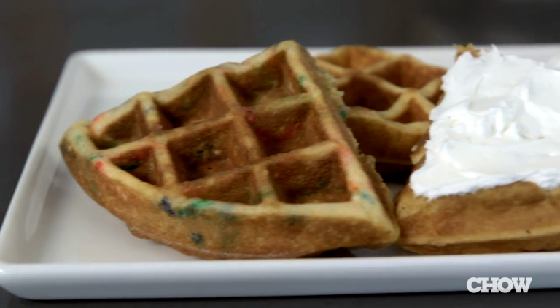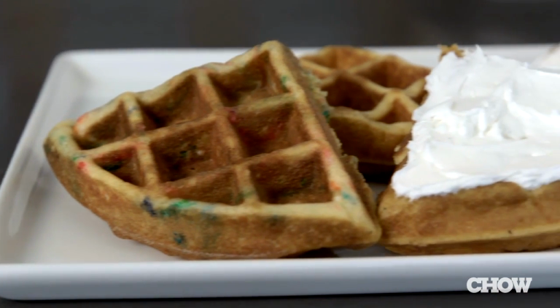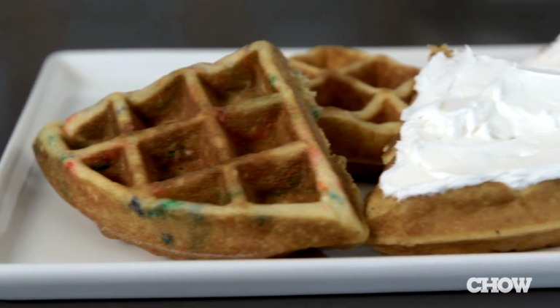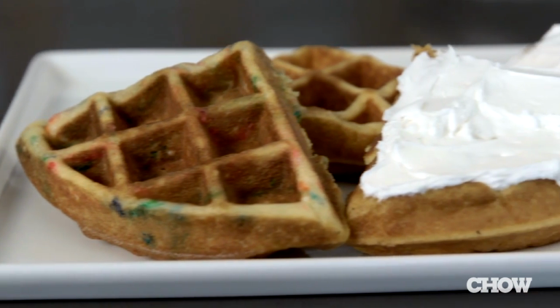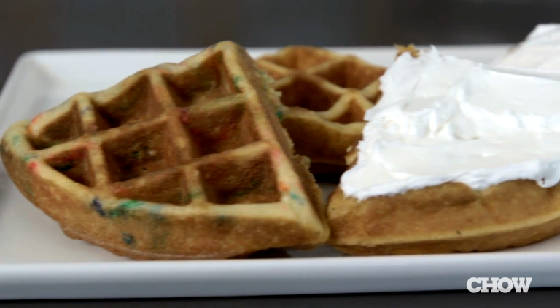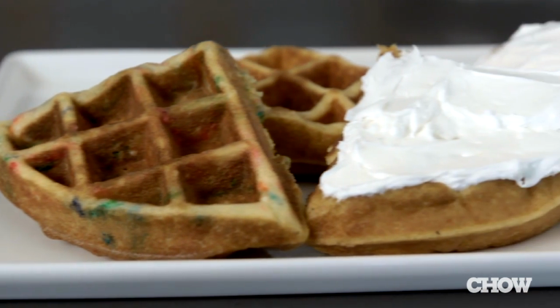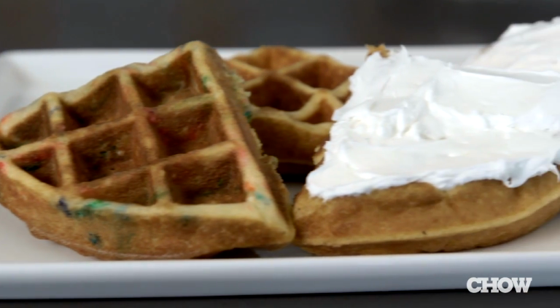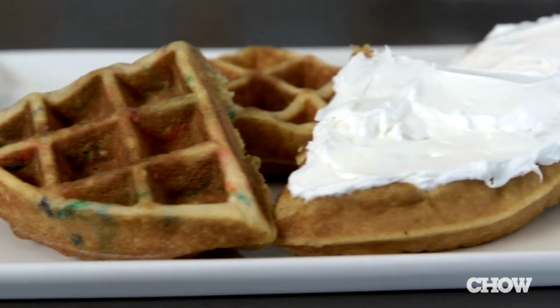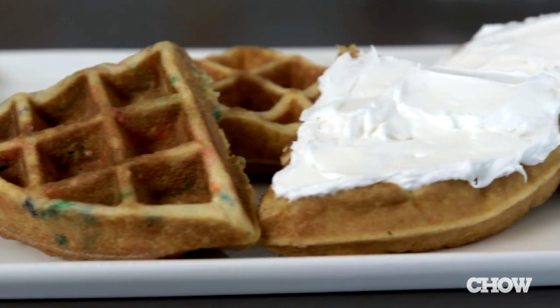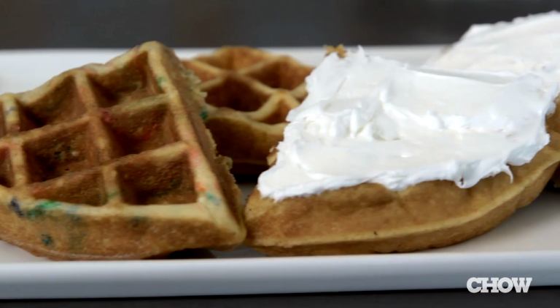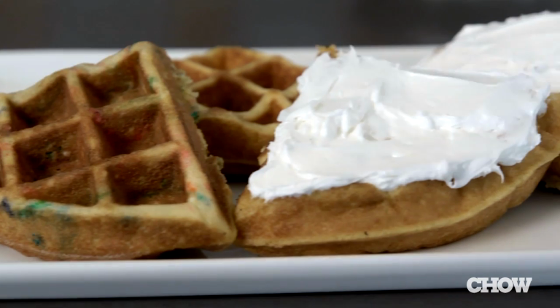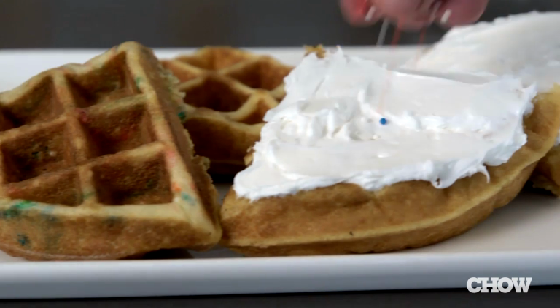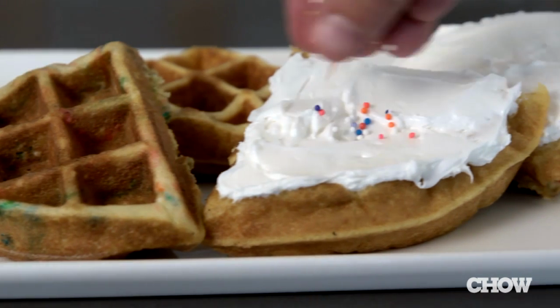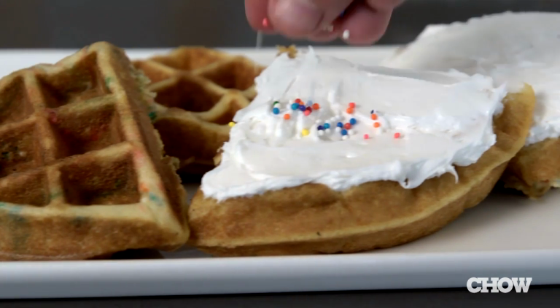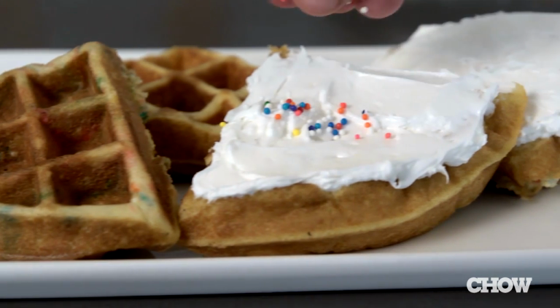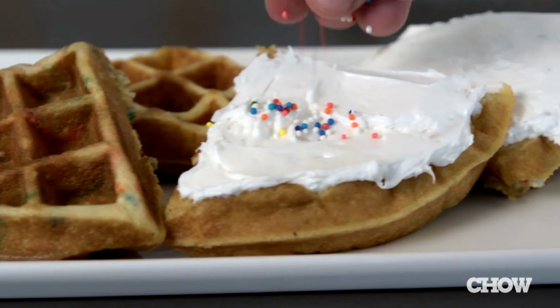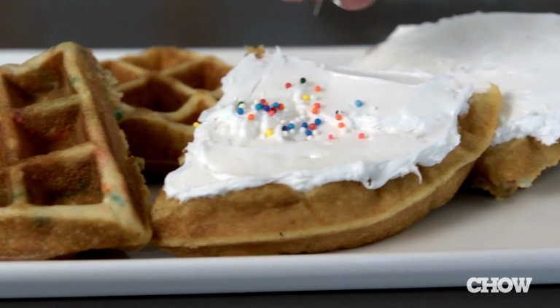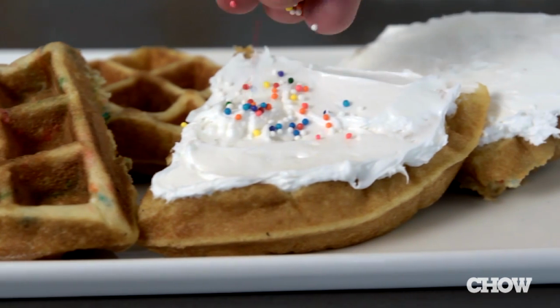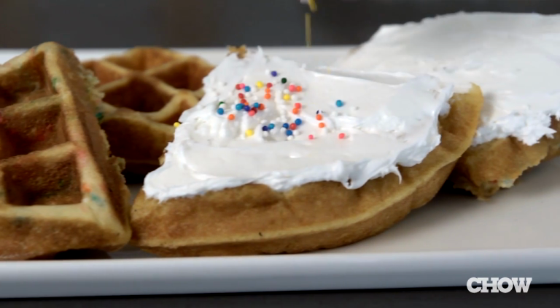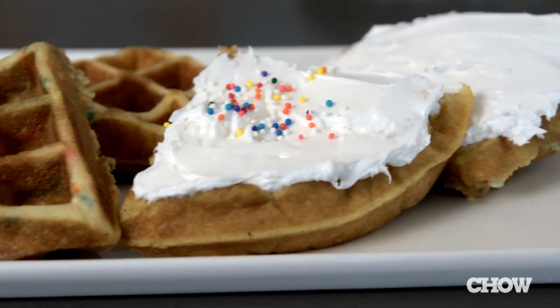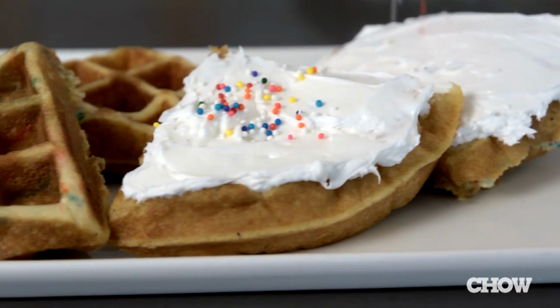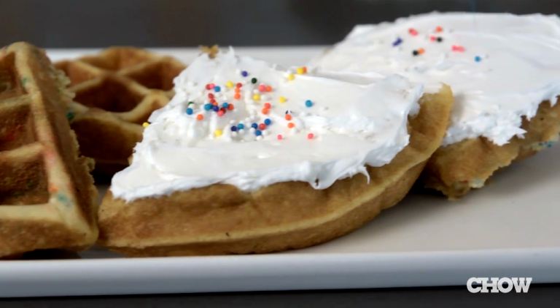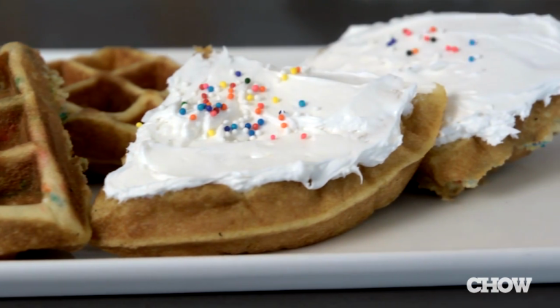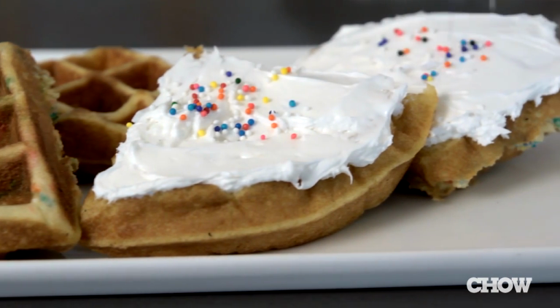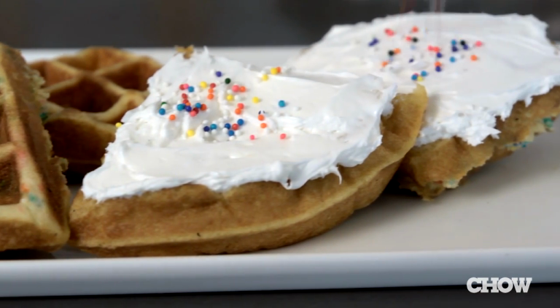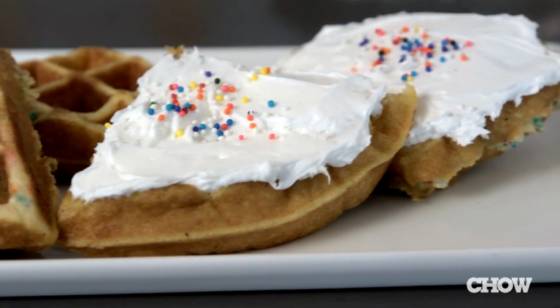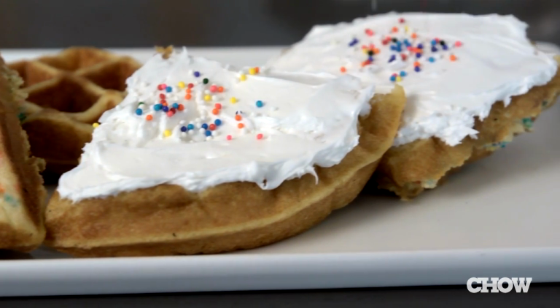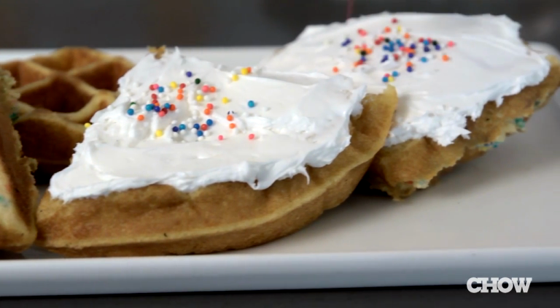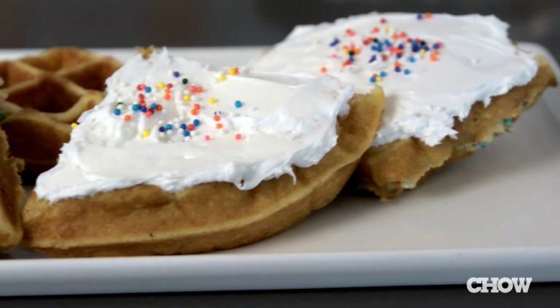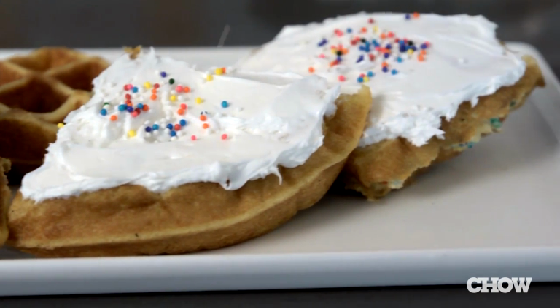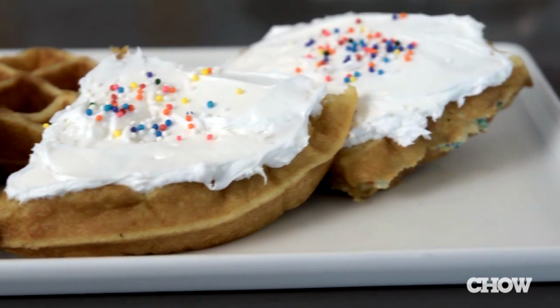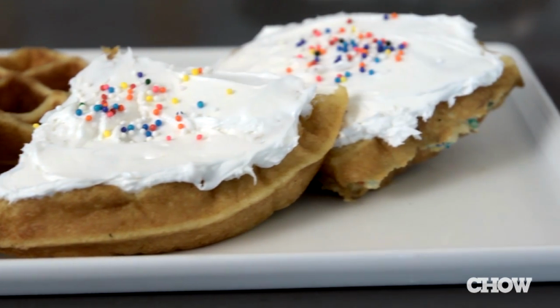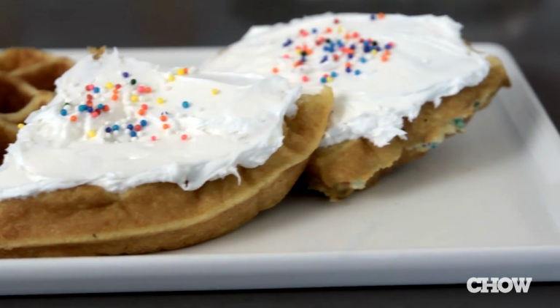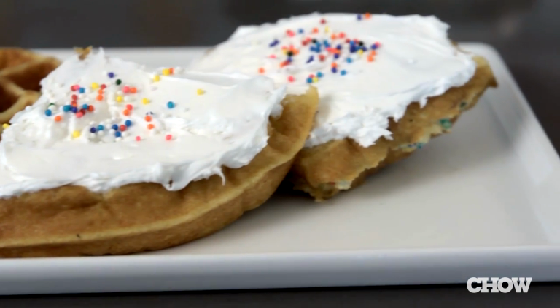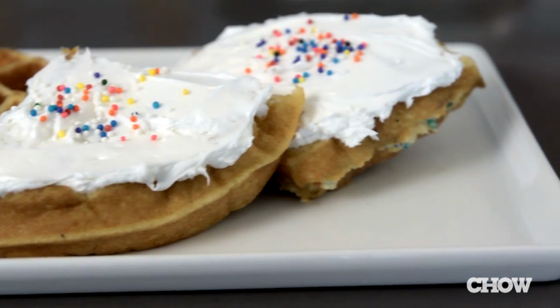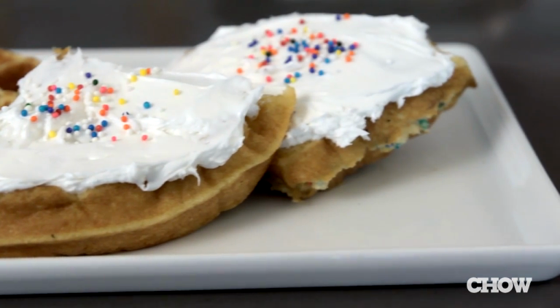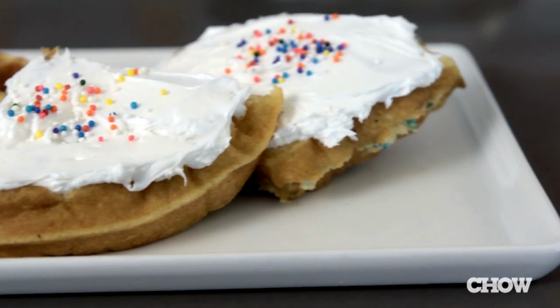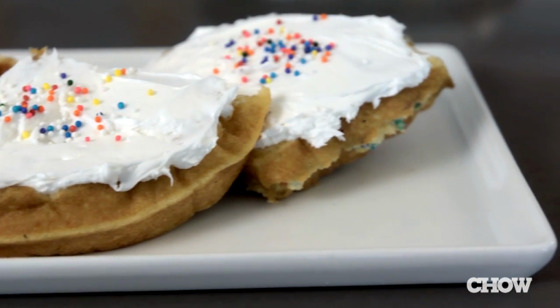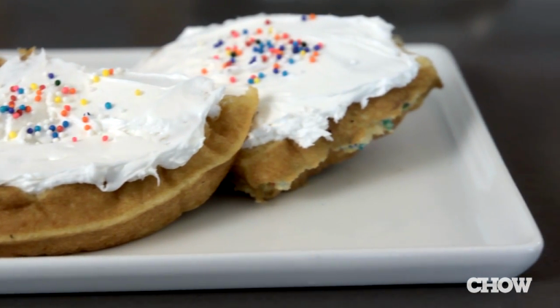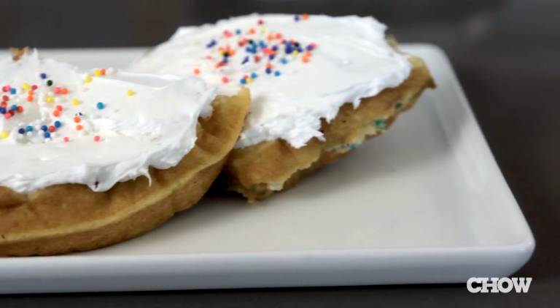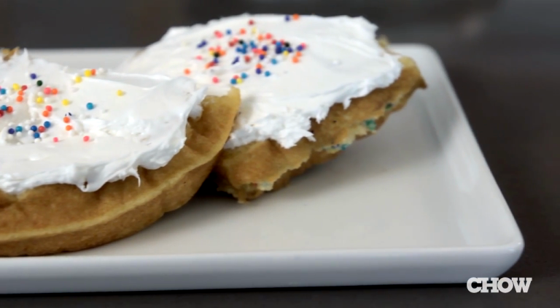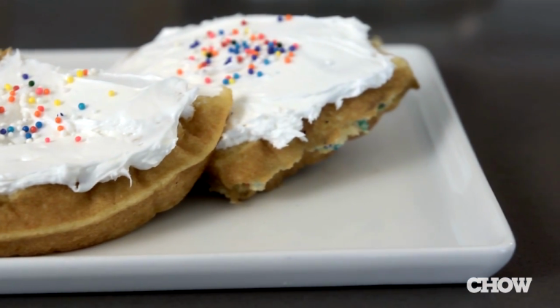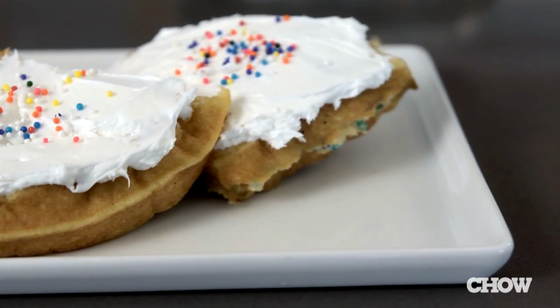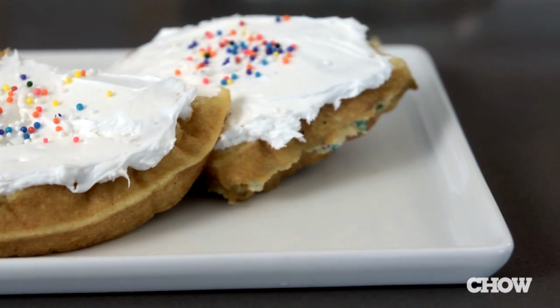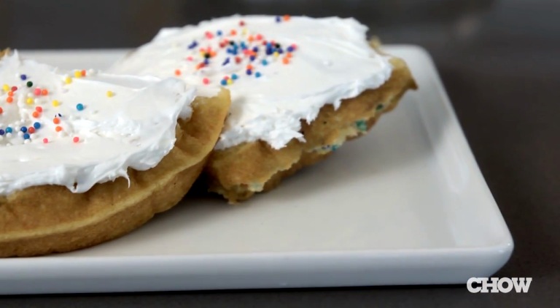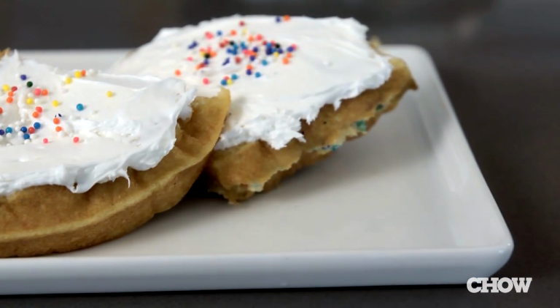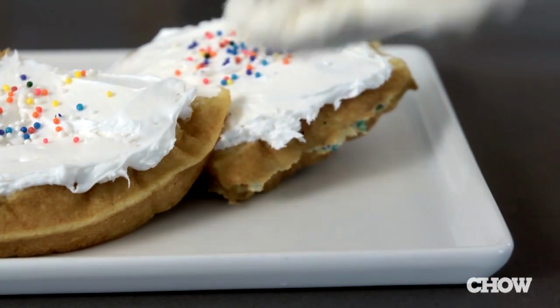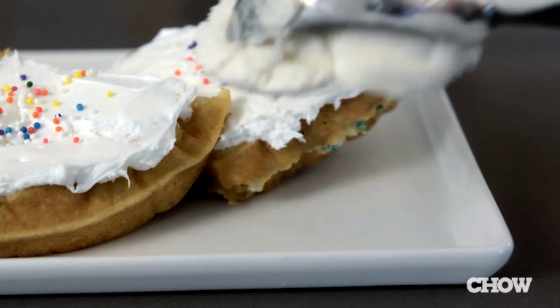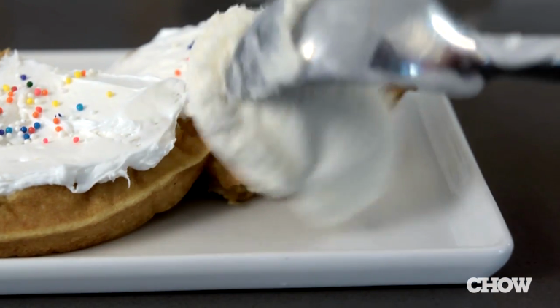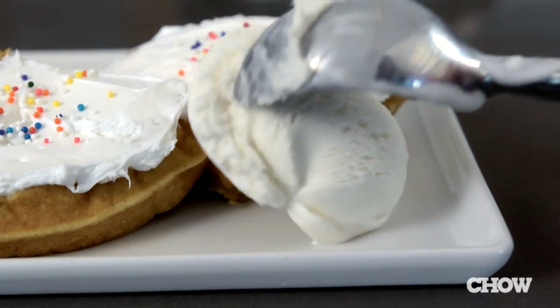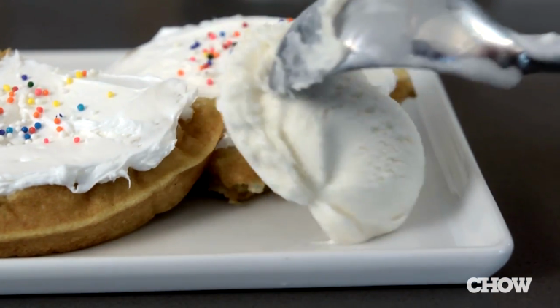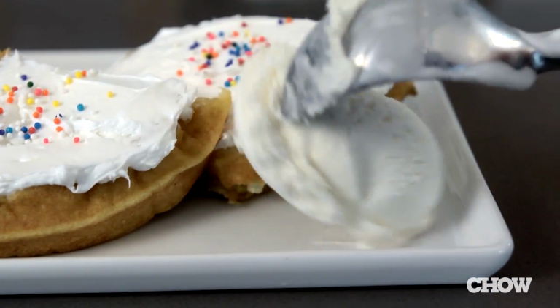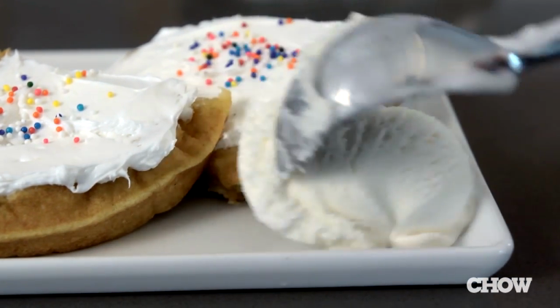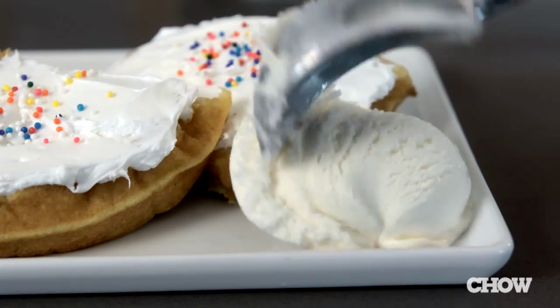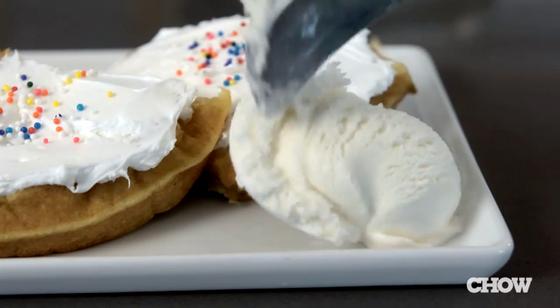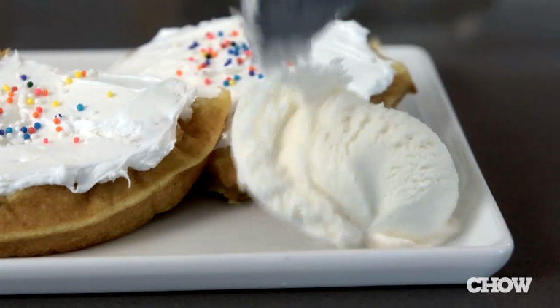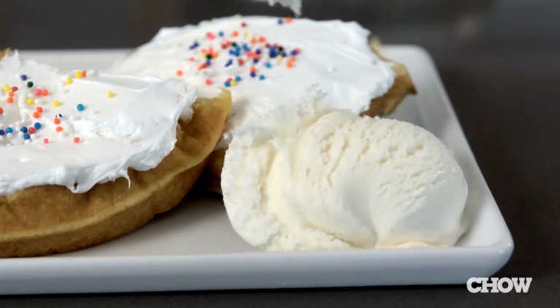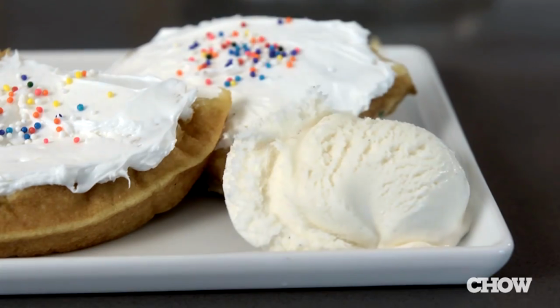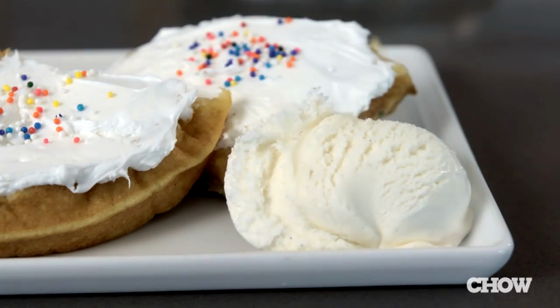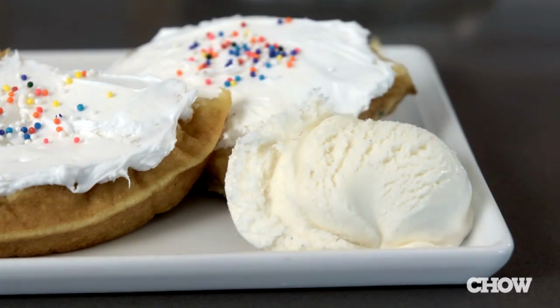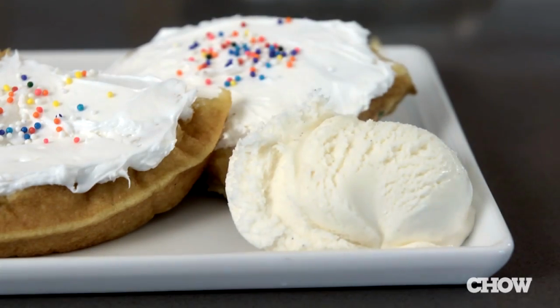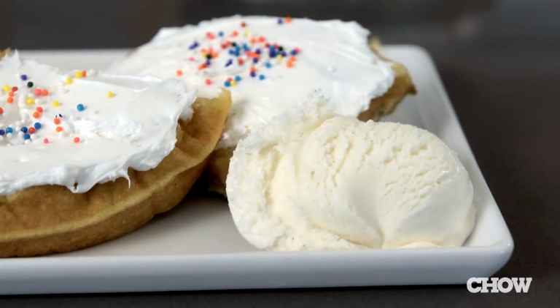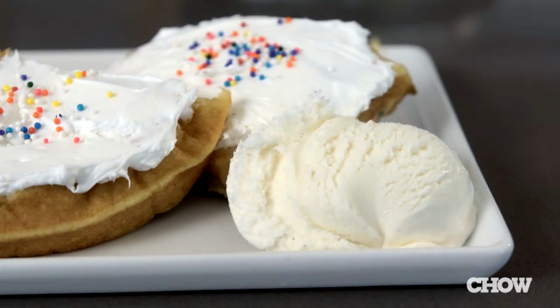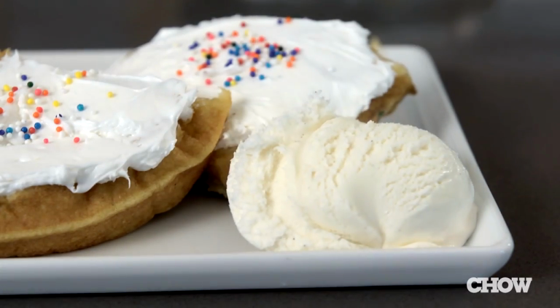The results have the texture of cake rather than a crispy waffle. It's delicious on its own, or you can frost it and serve with ice cream.